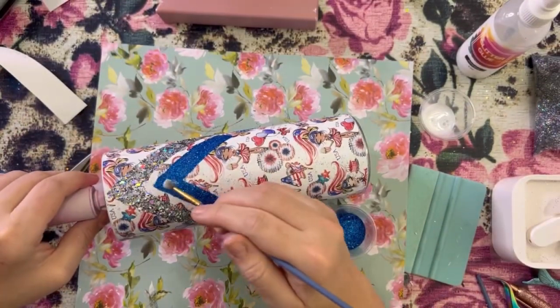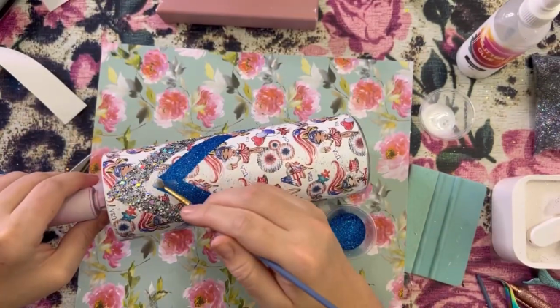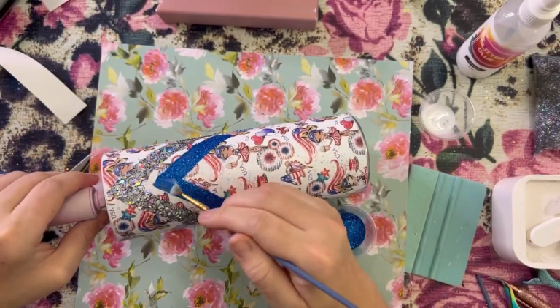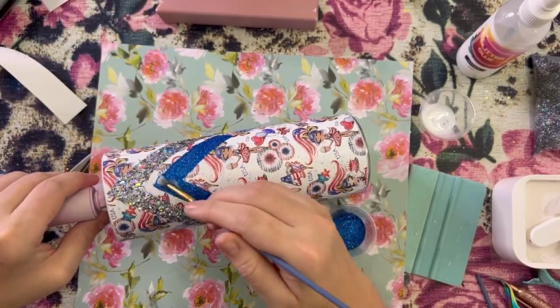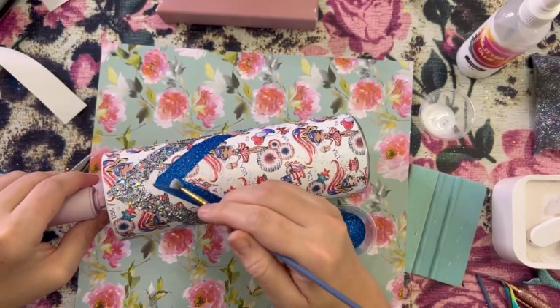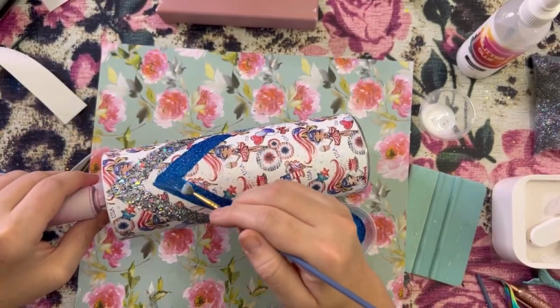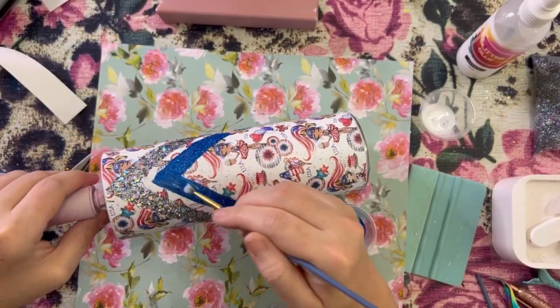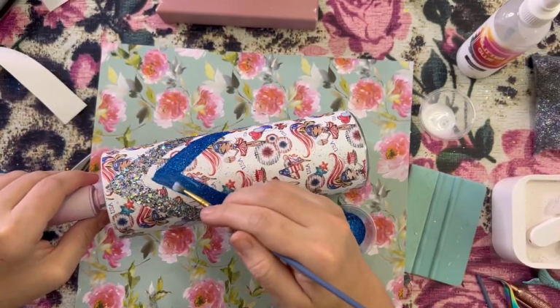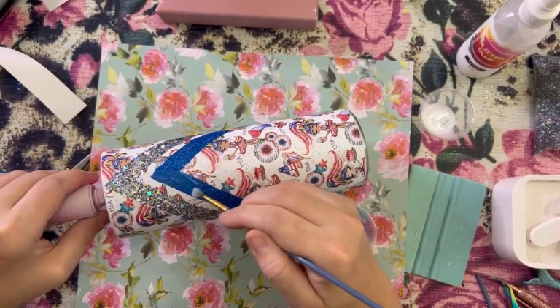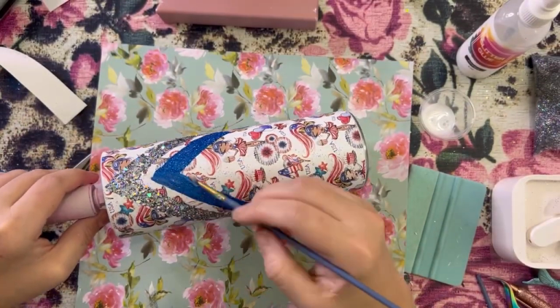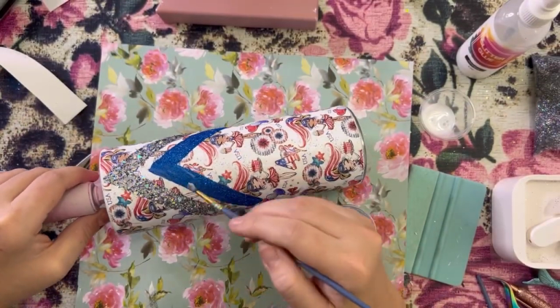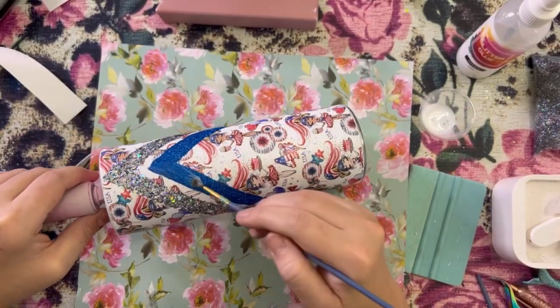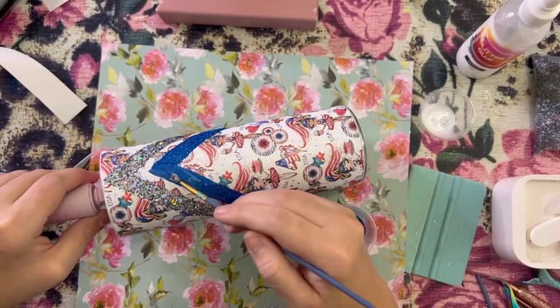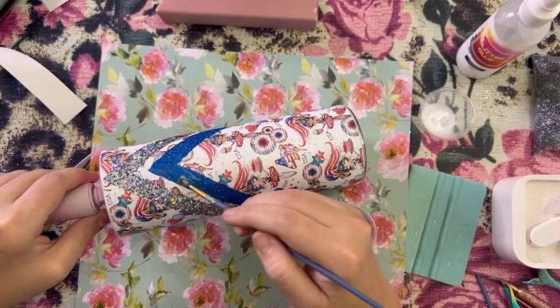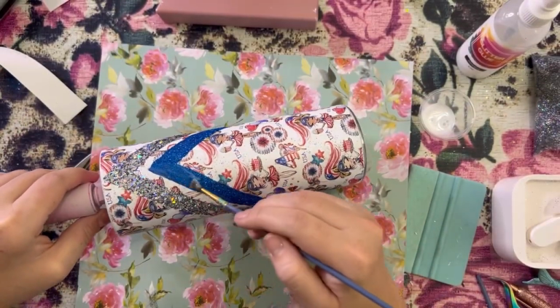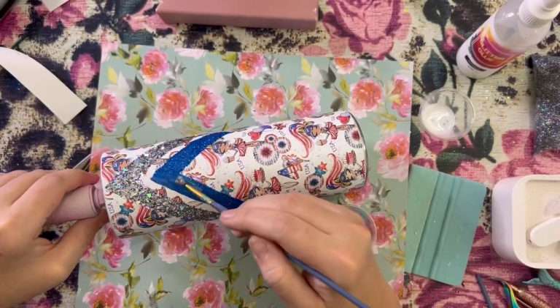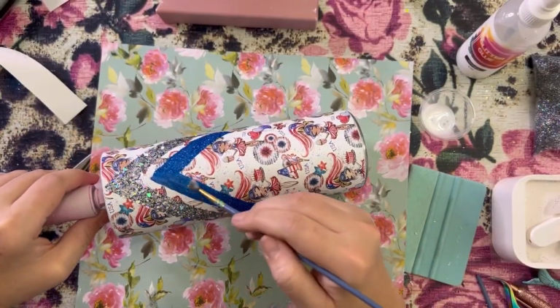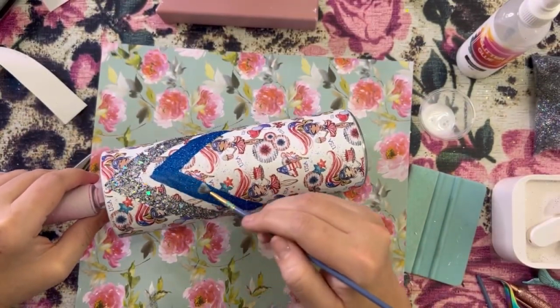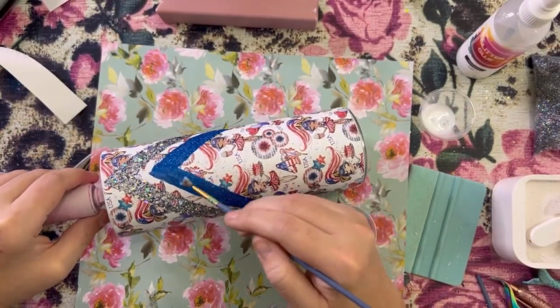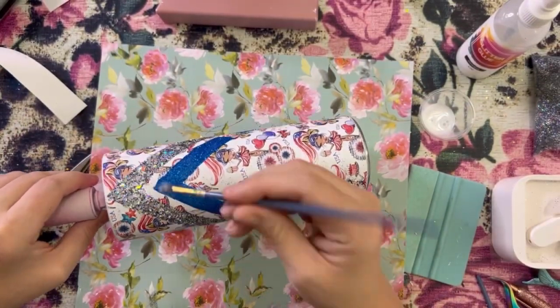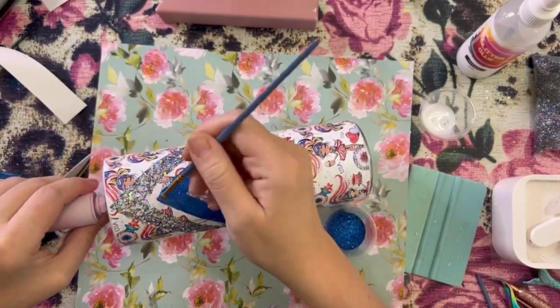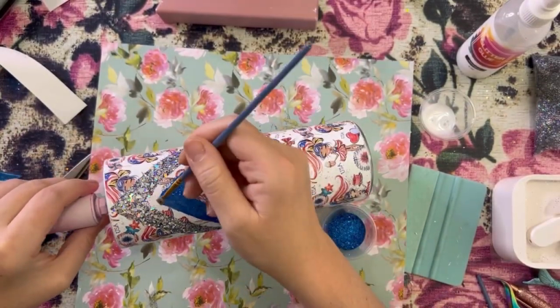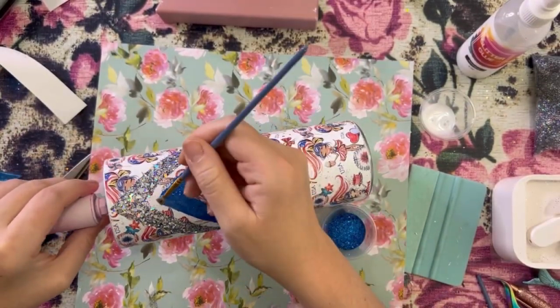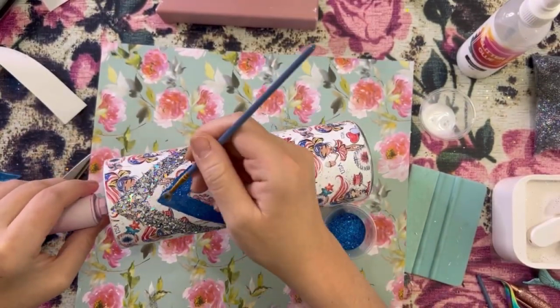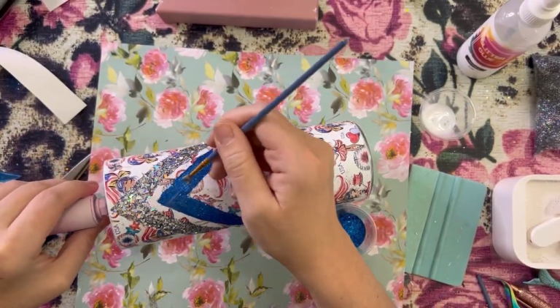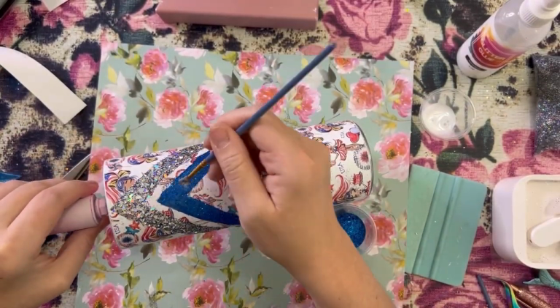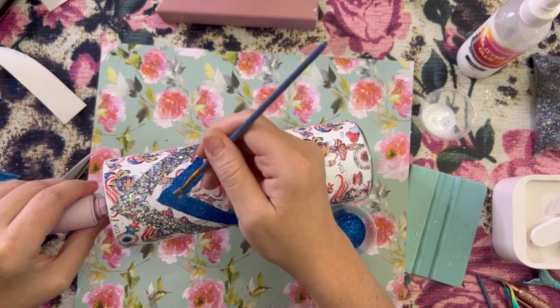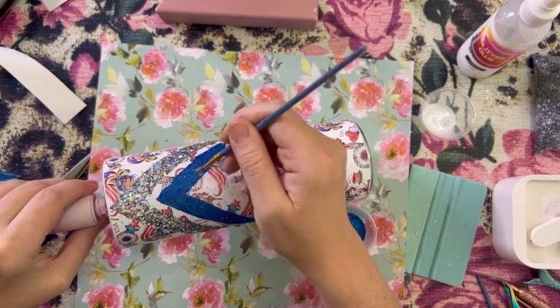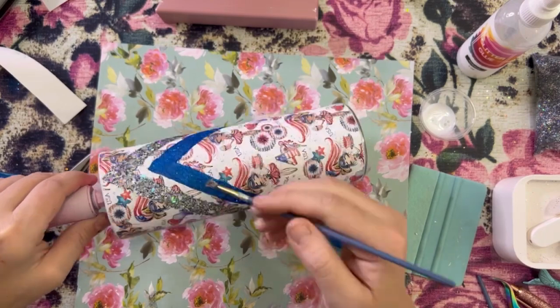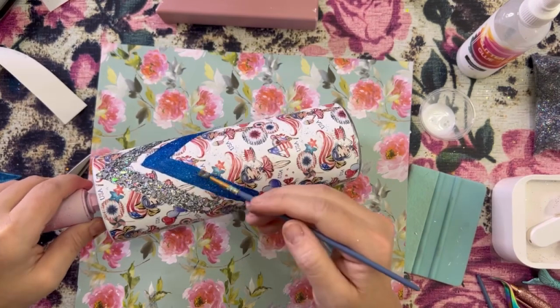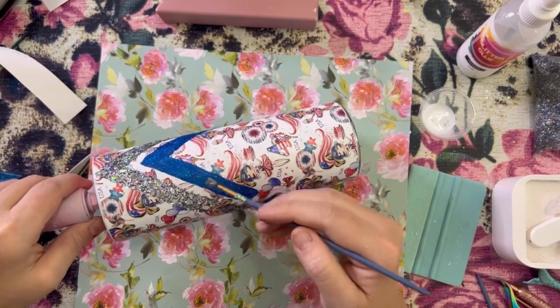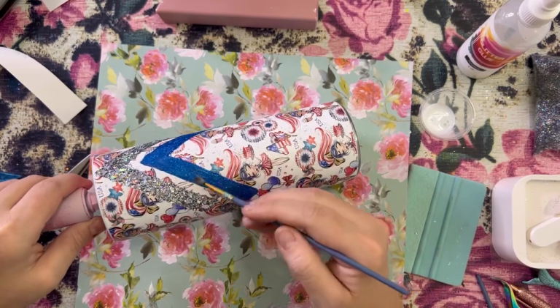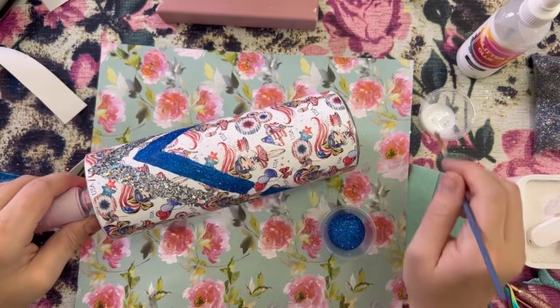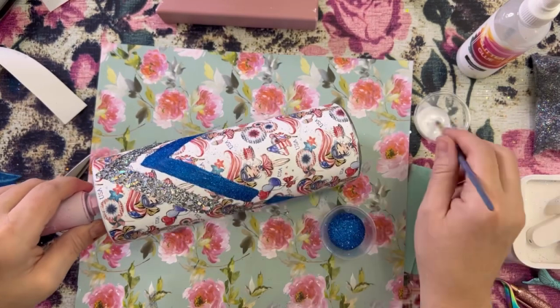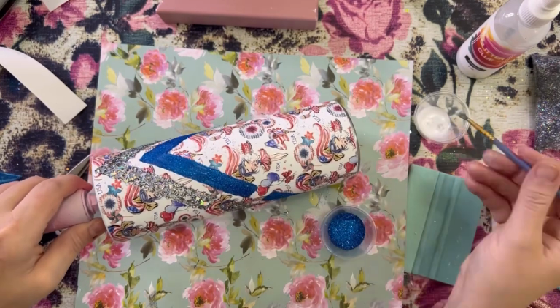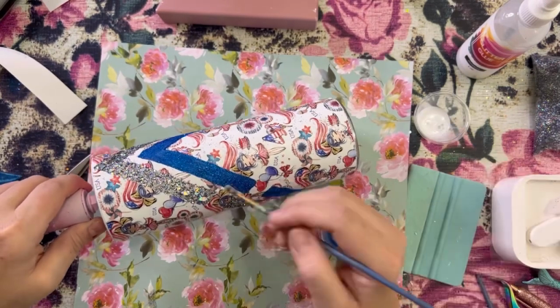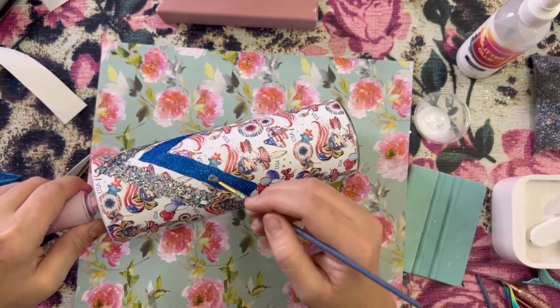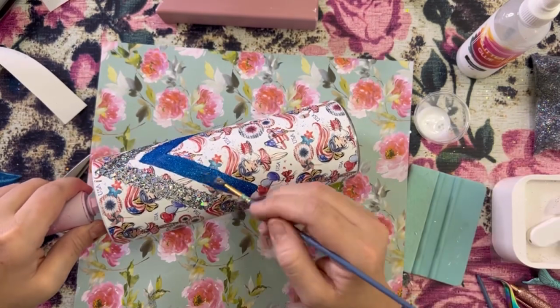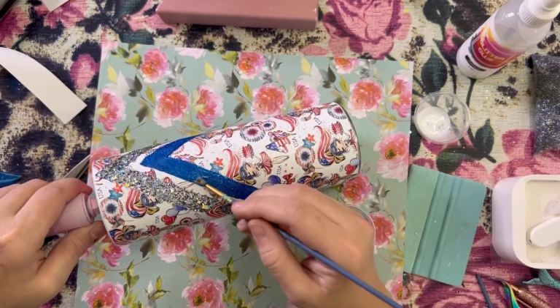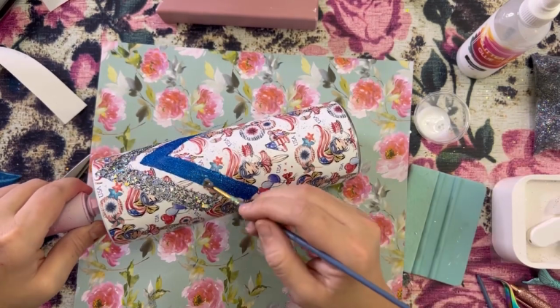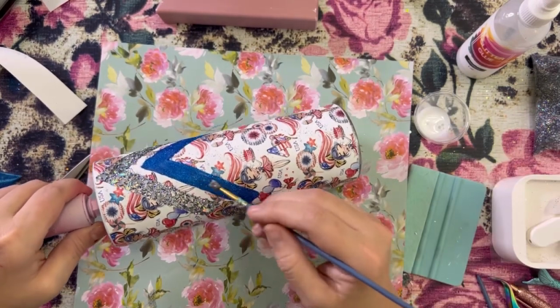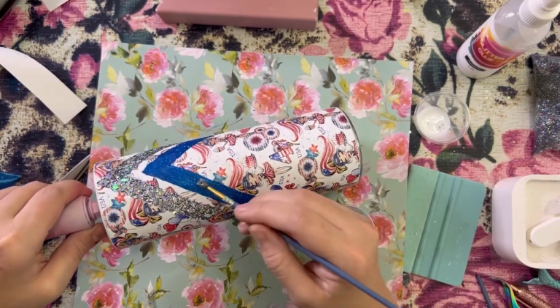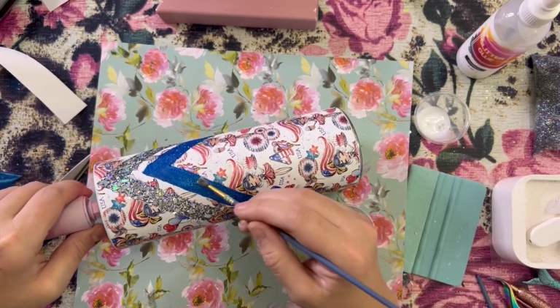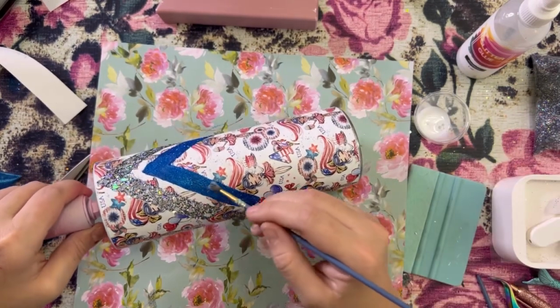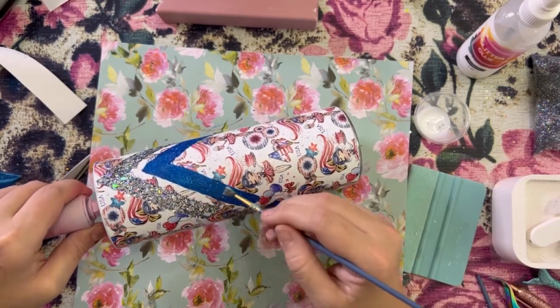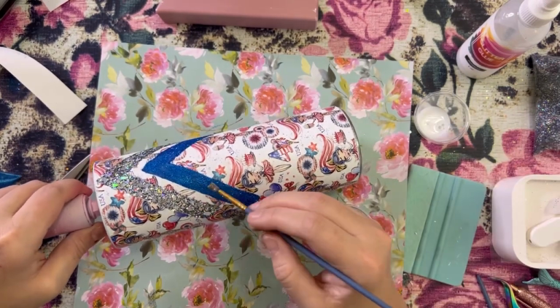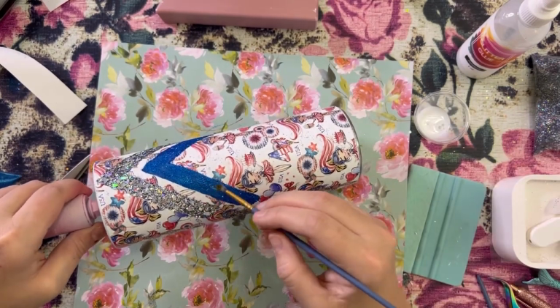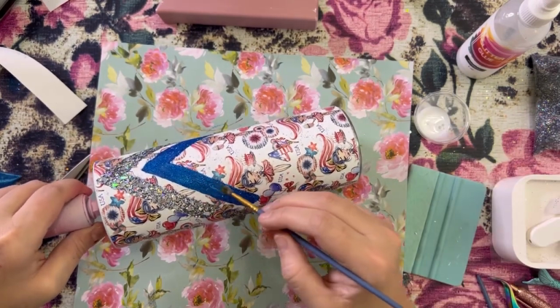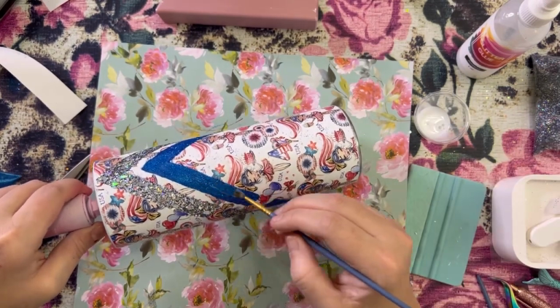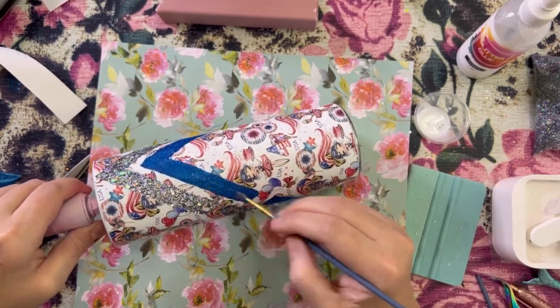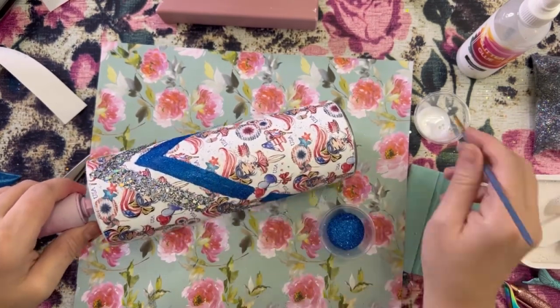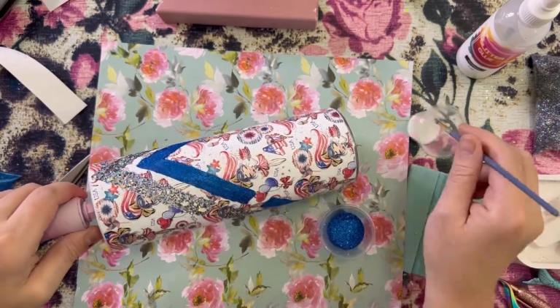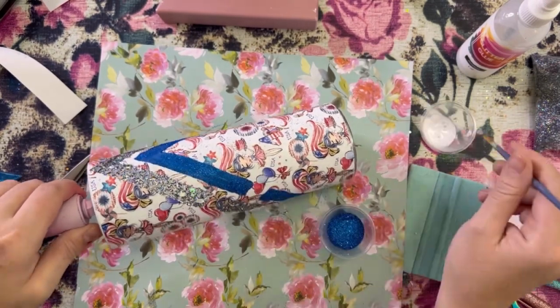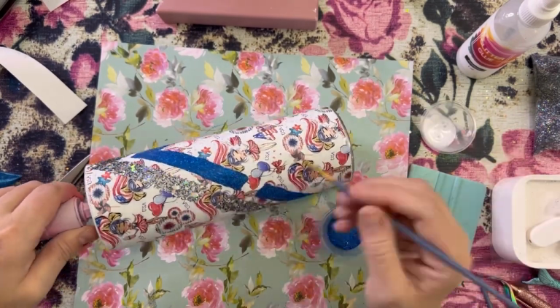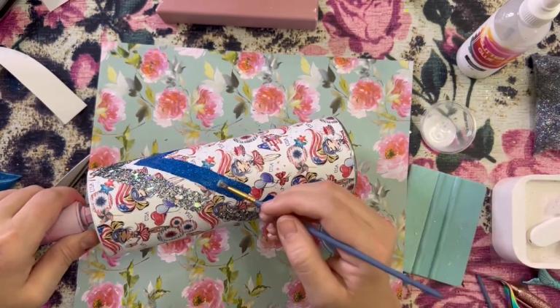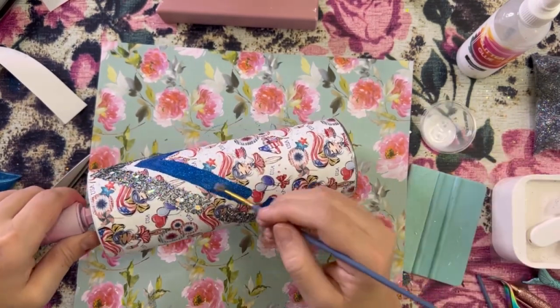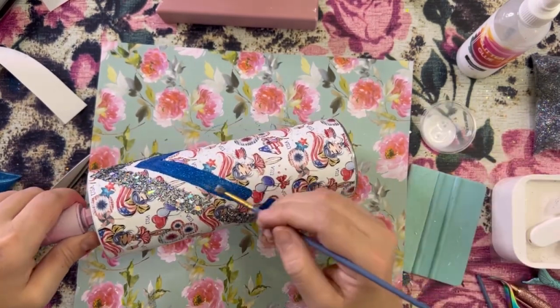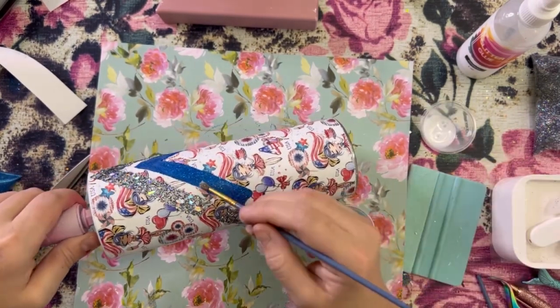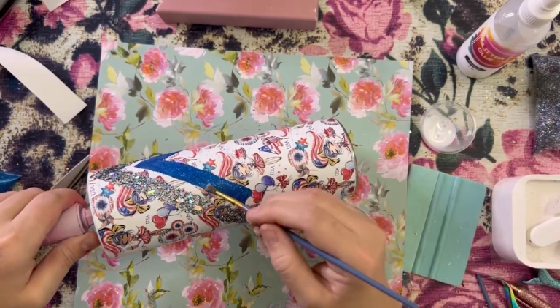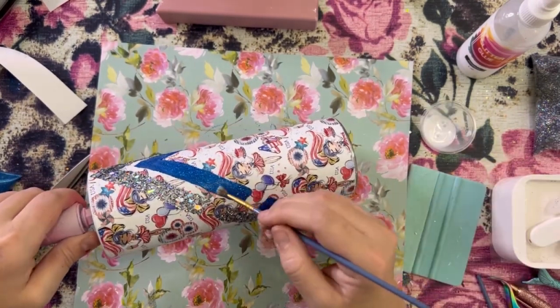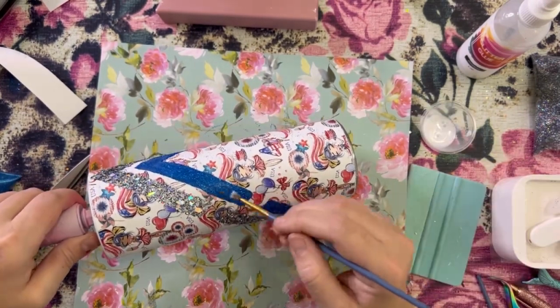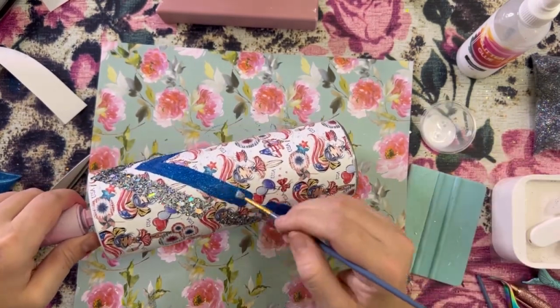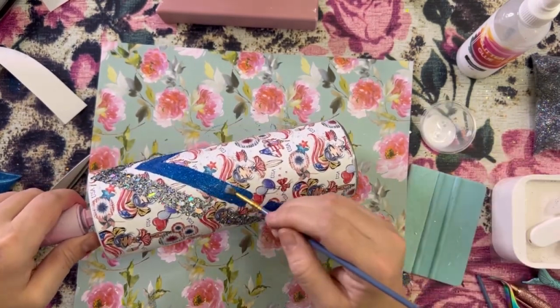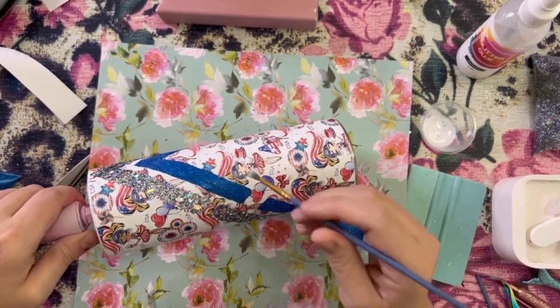The coverage isn't terrible — I just try to get it as perfect as I can.